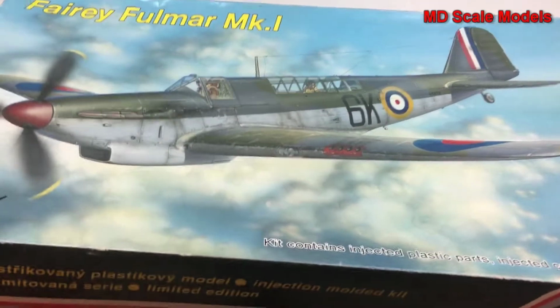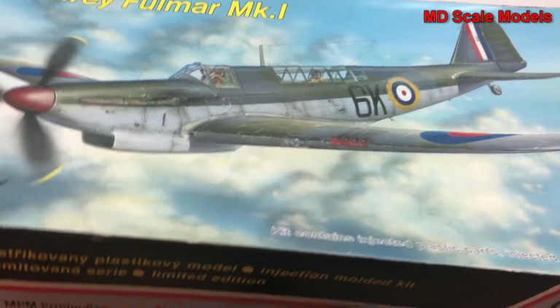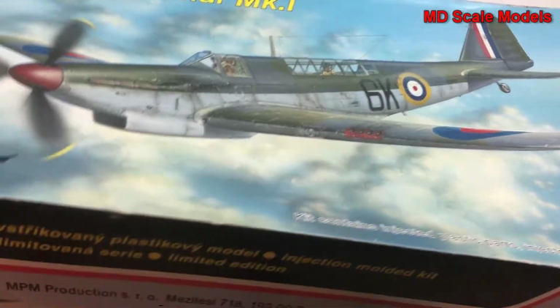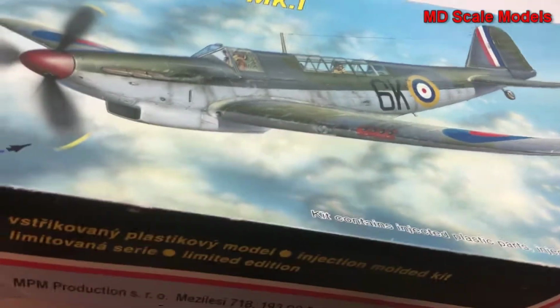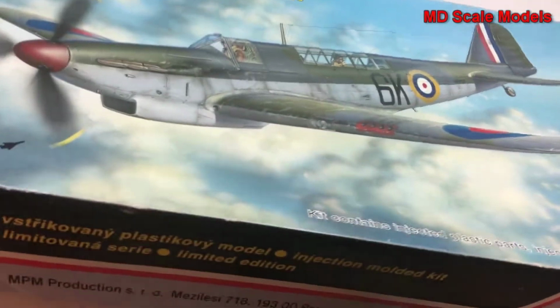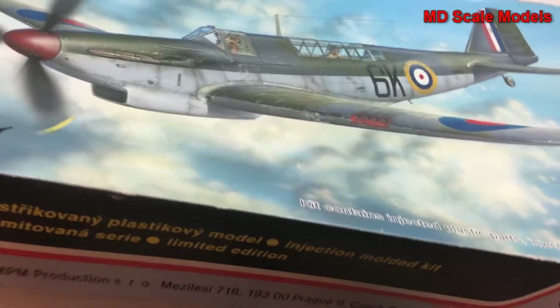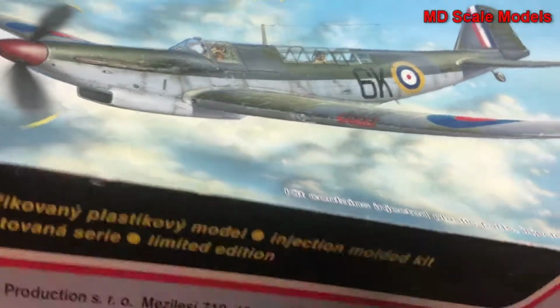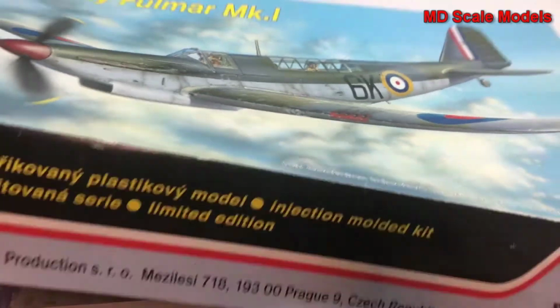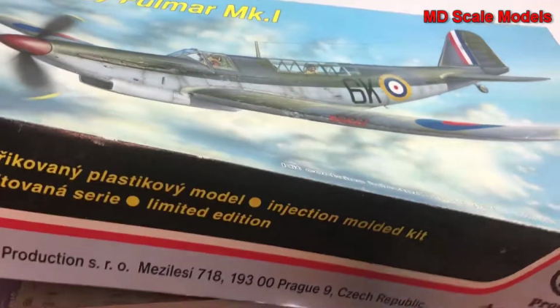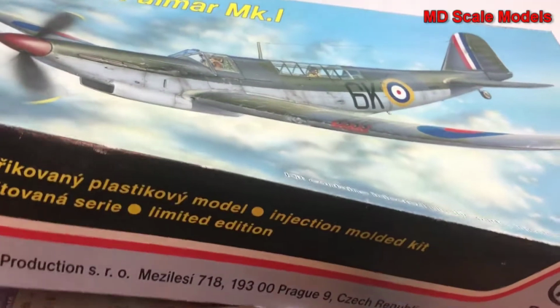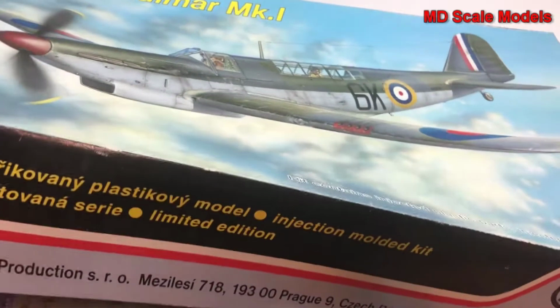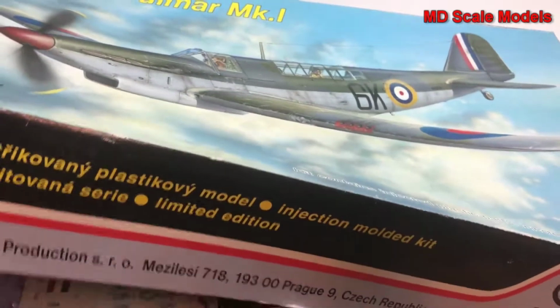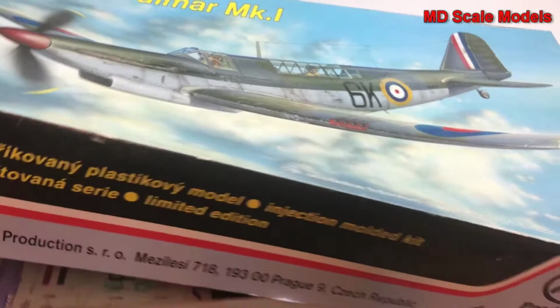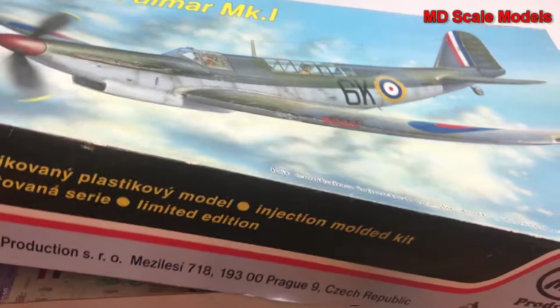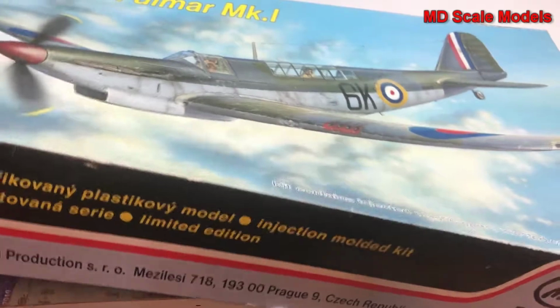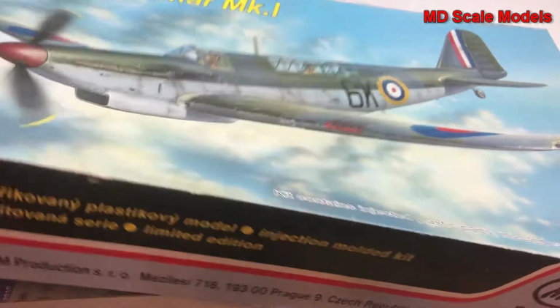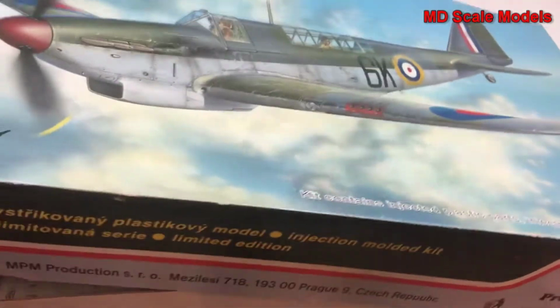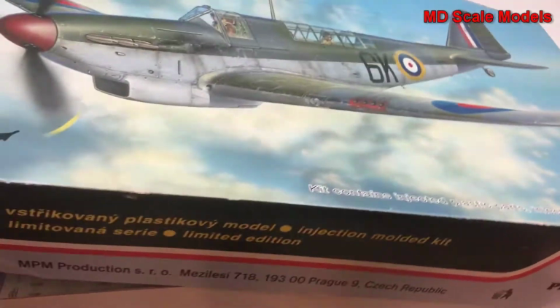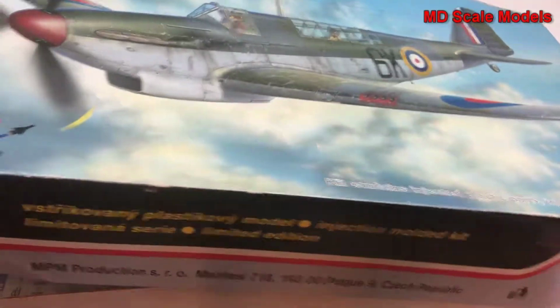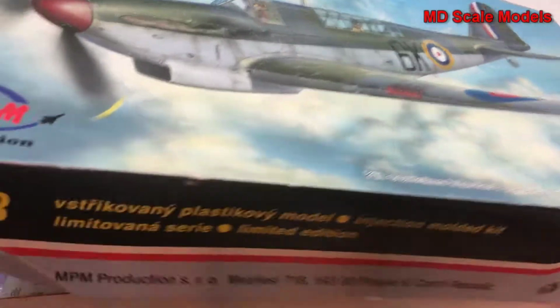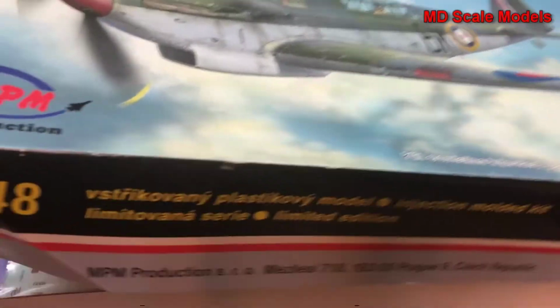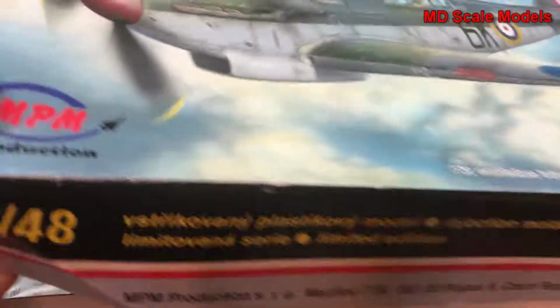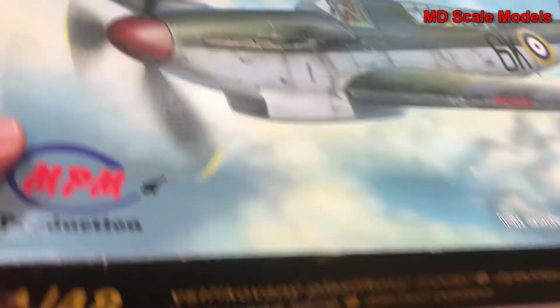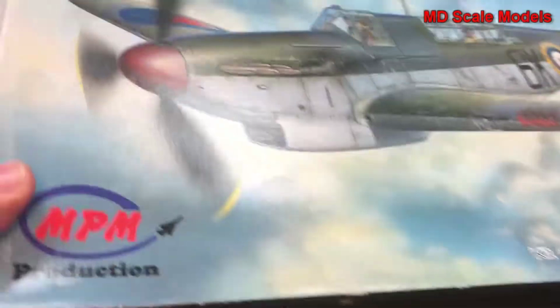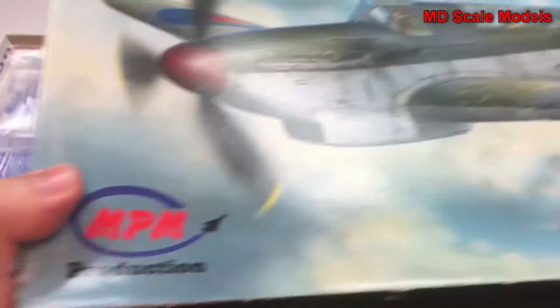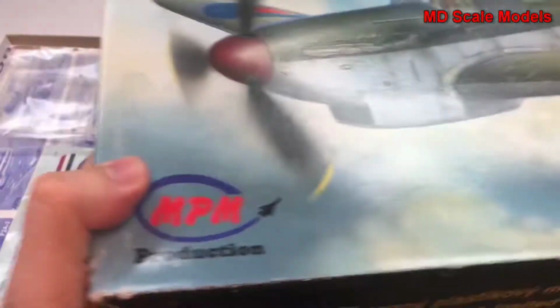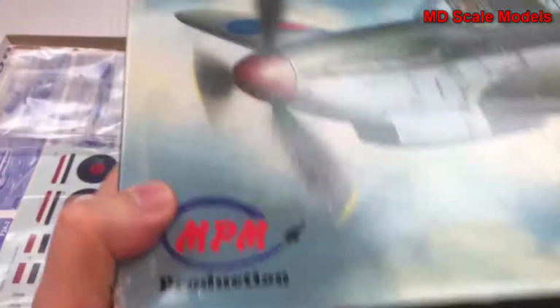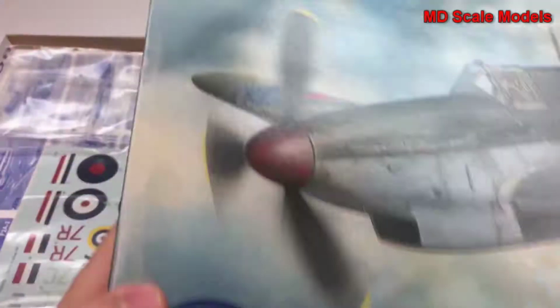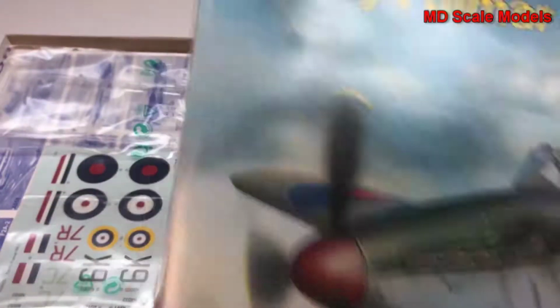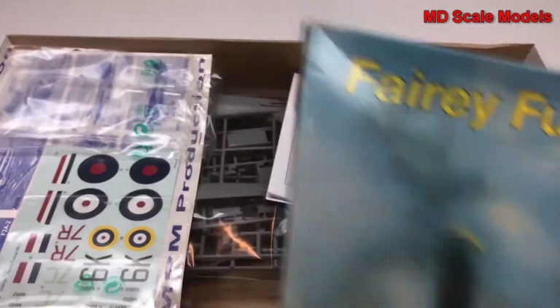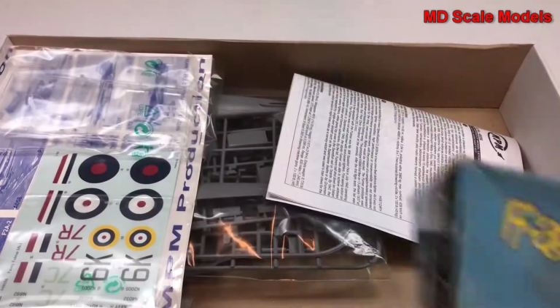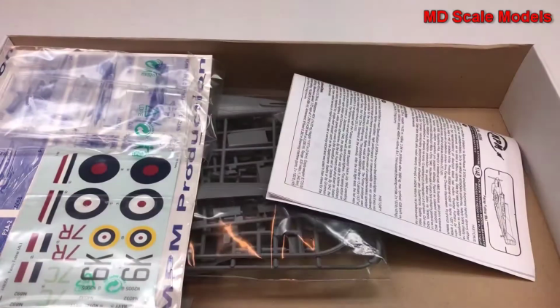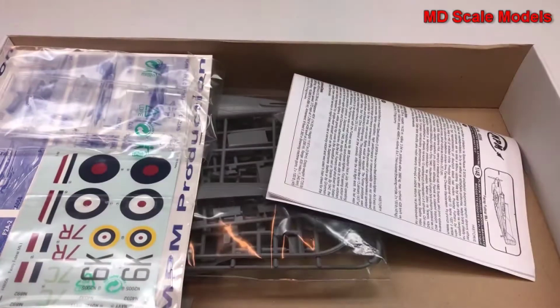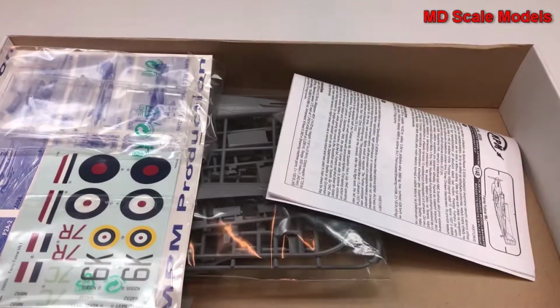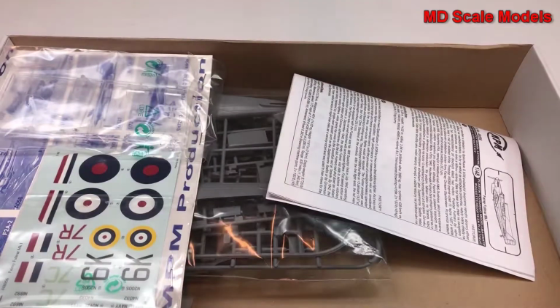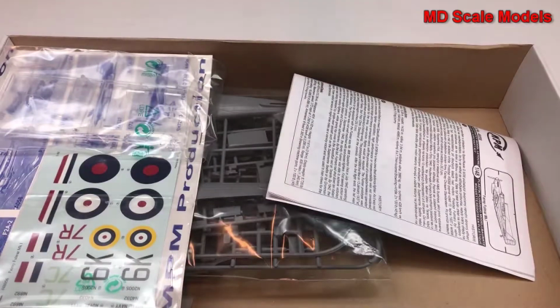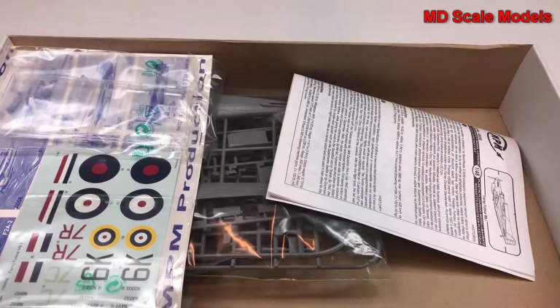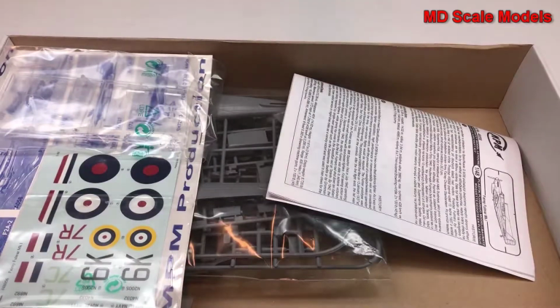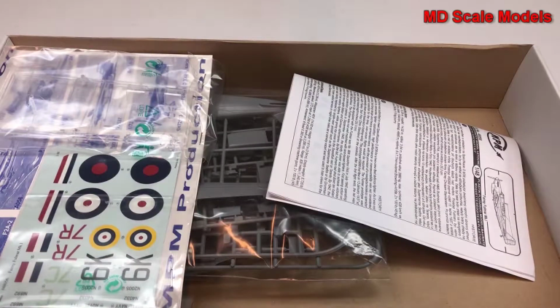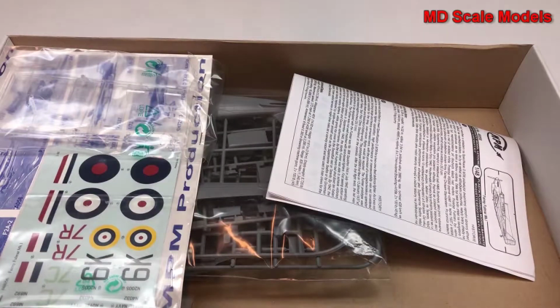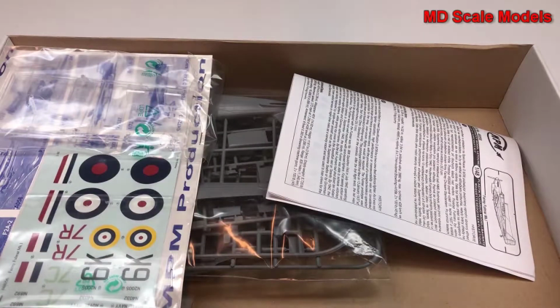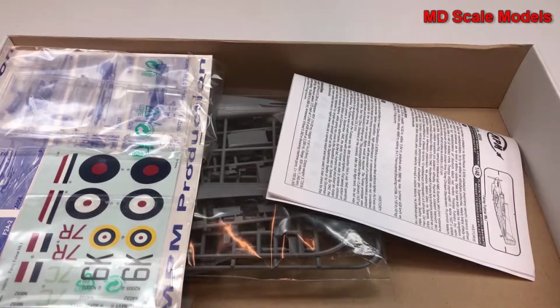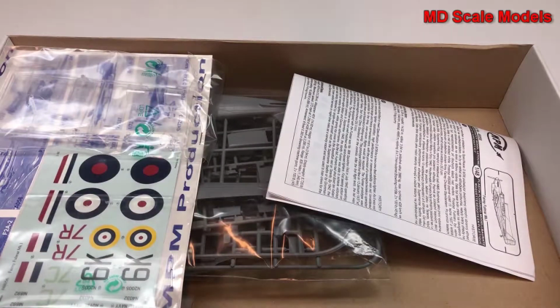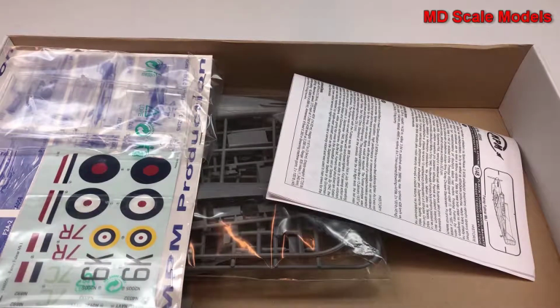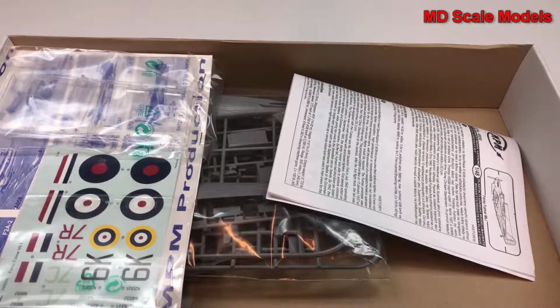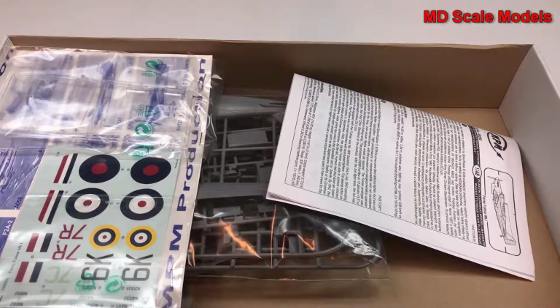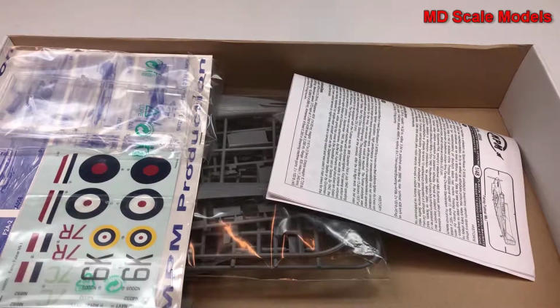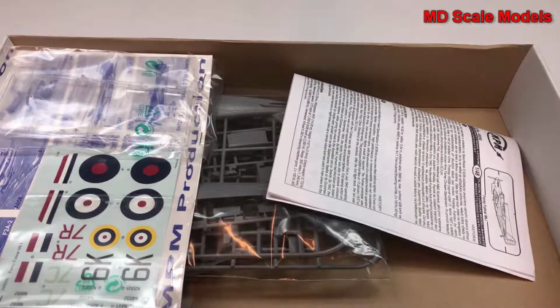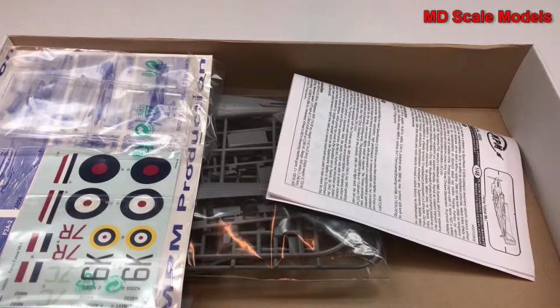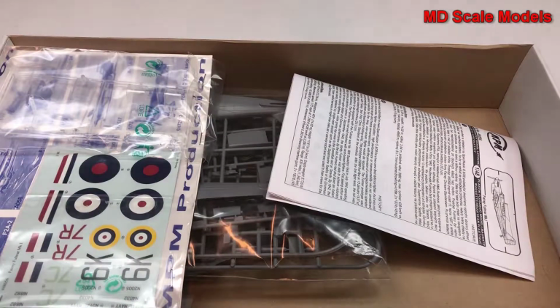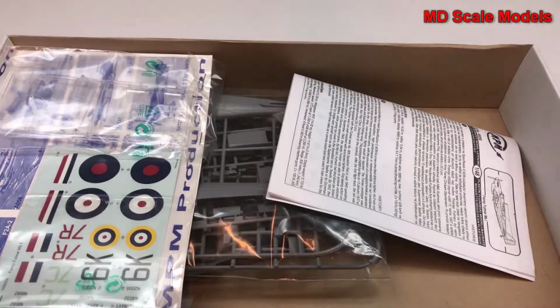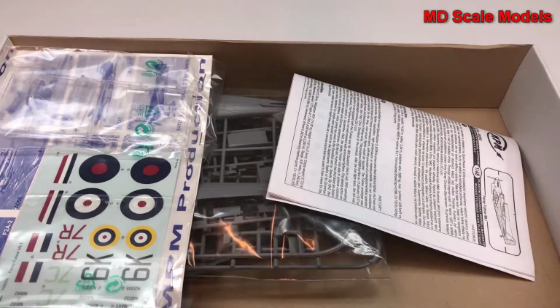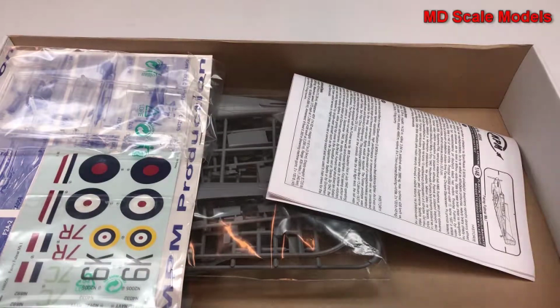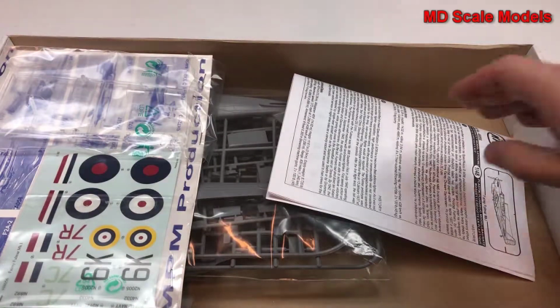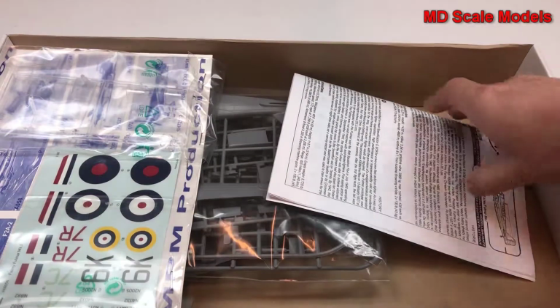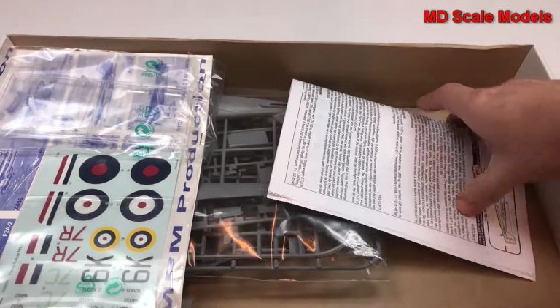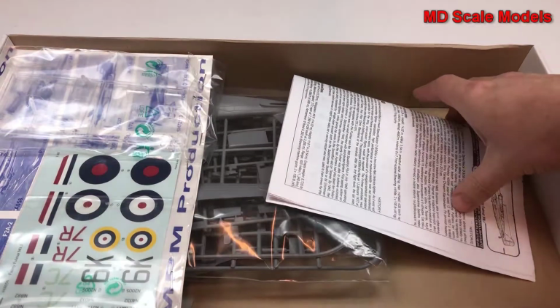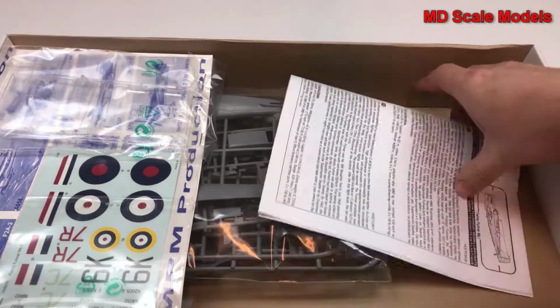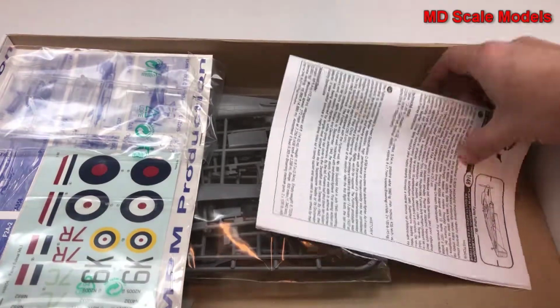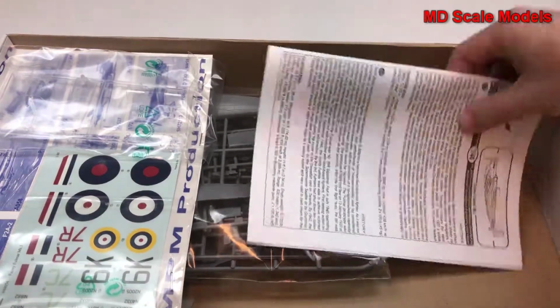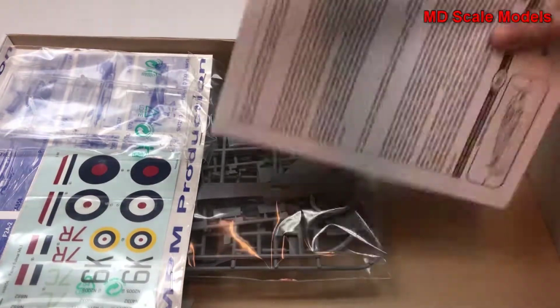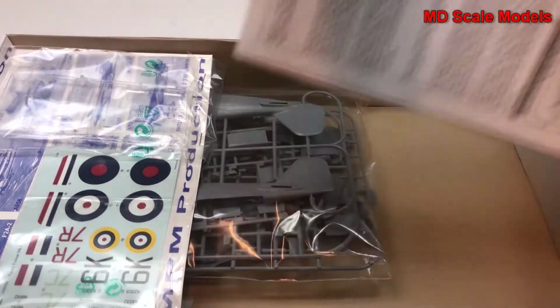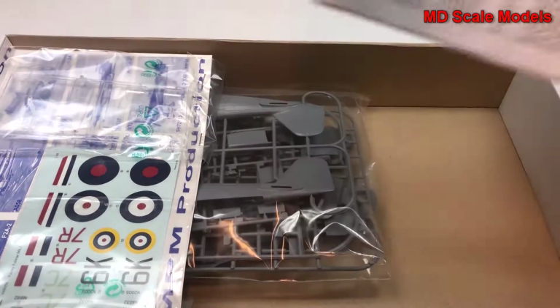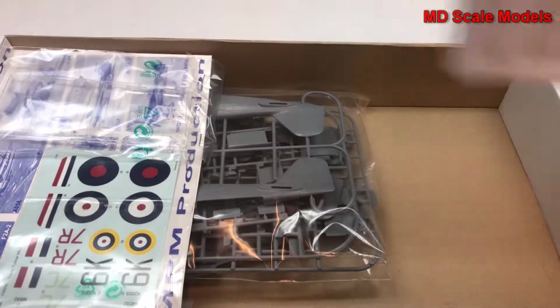It's a fairly large box. It shouldn't be that big of a model. You can see there's a fair amount of space in here.